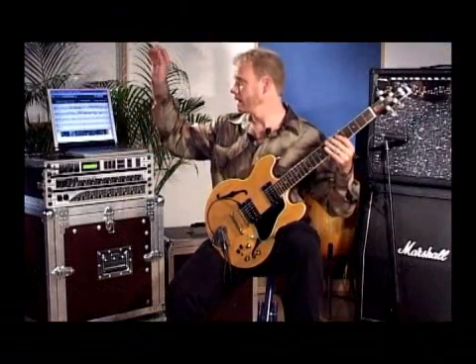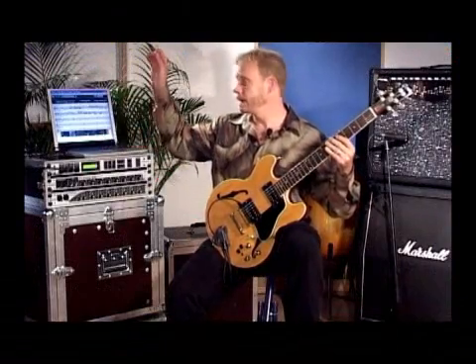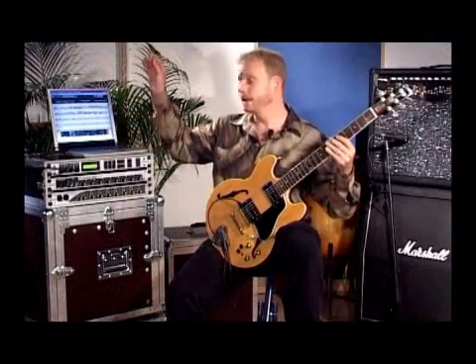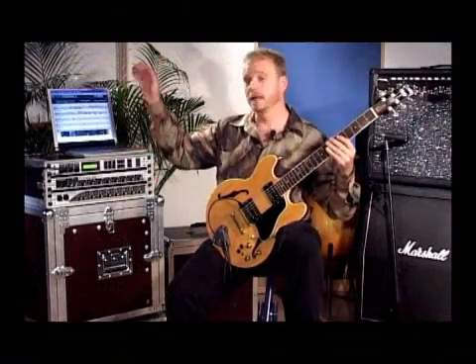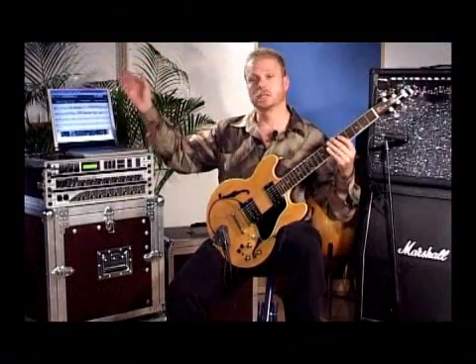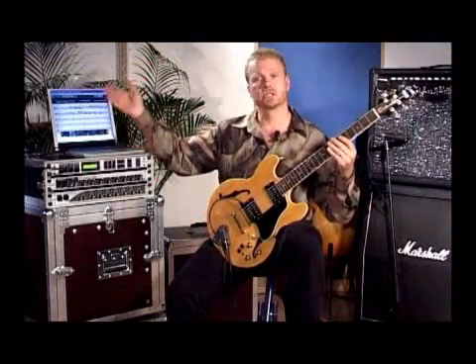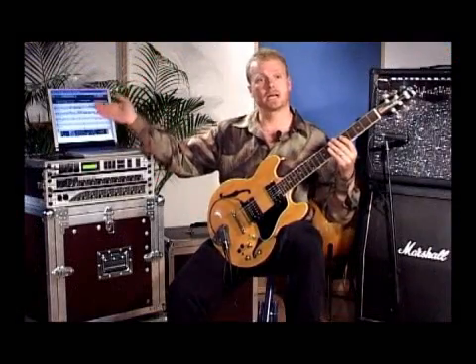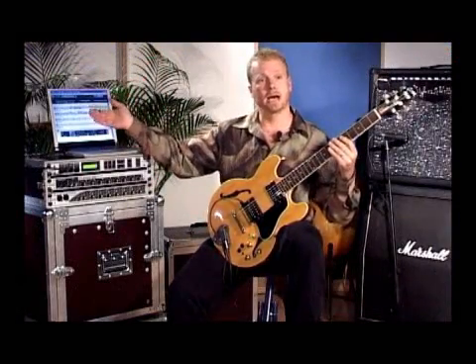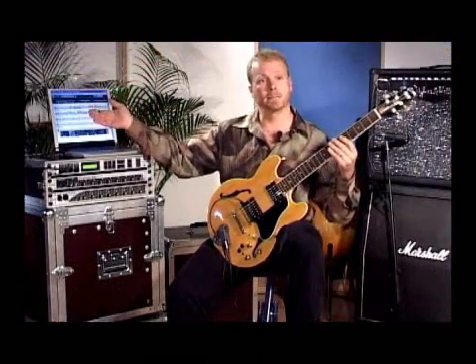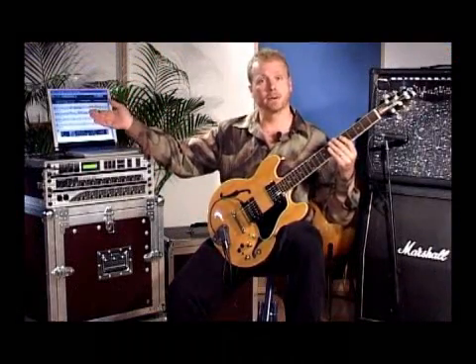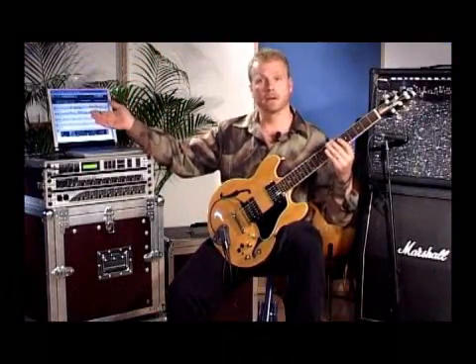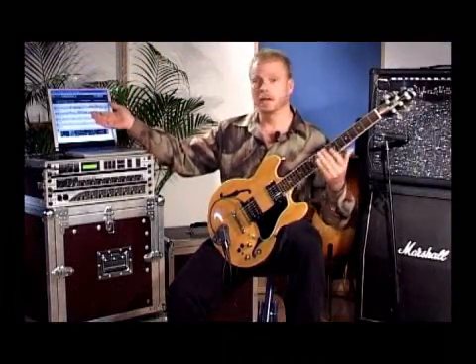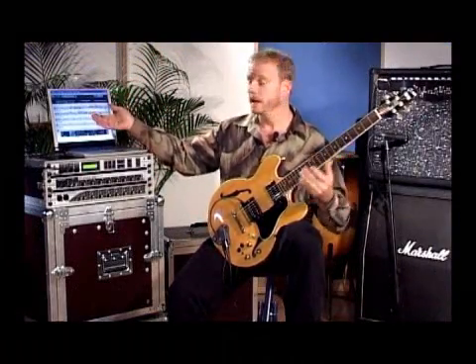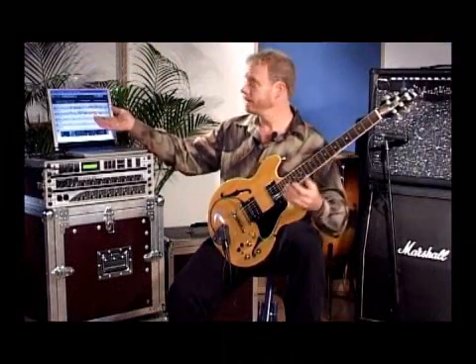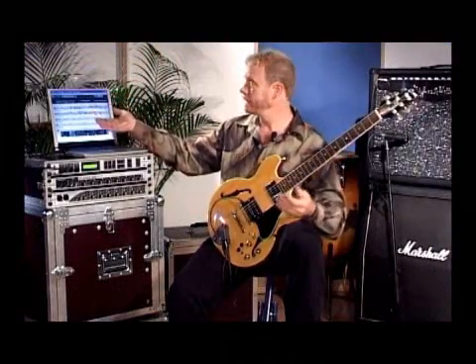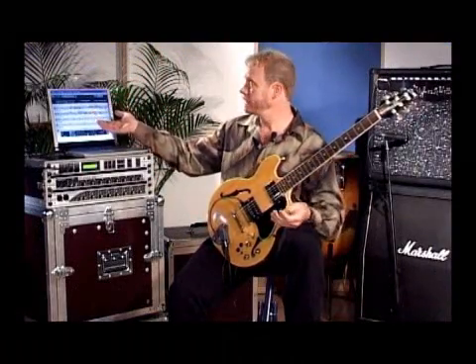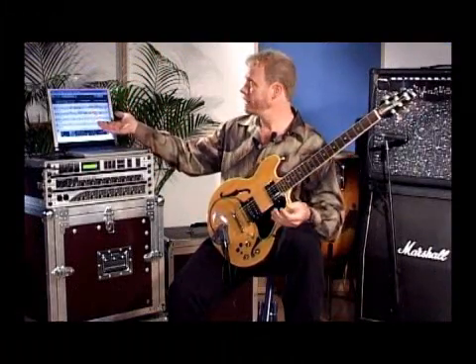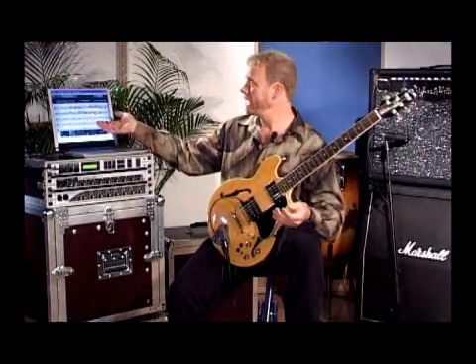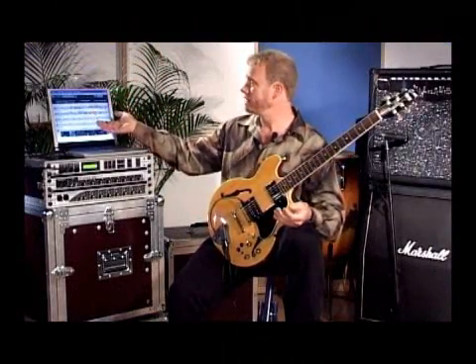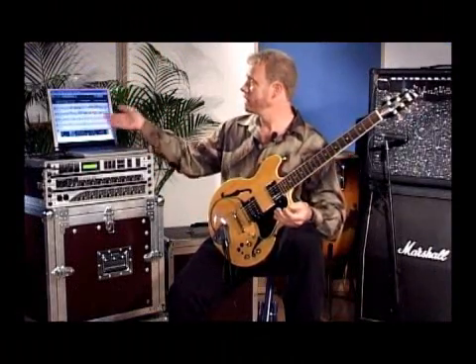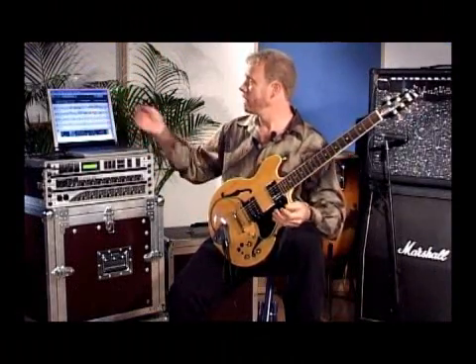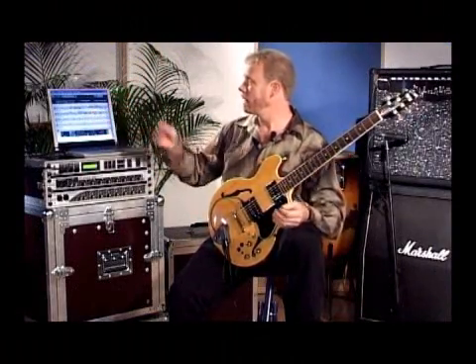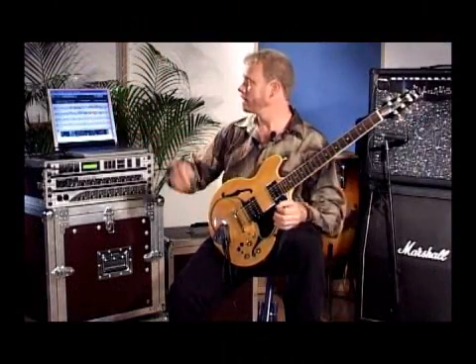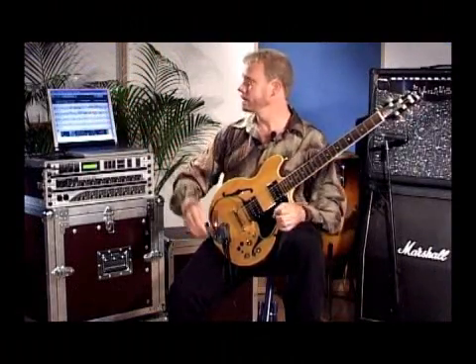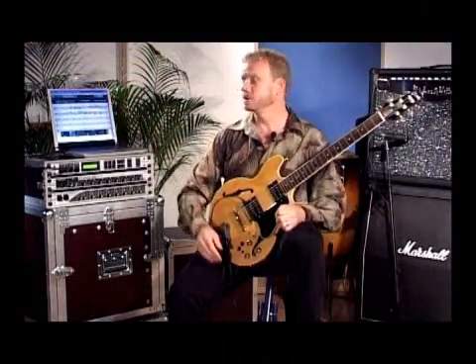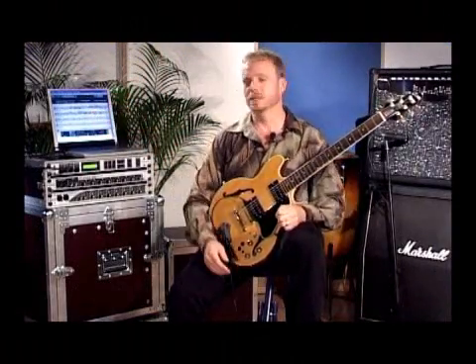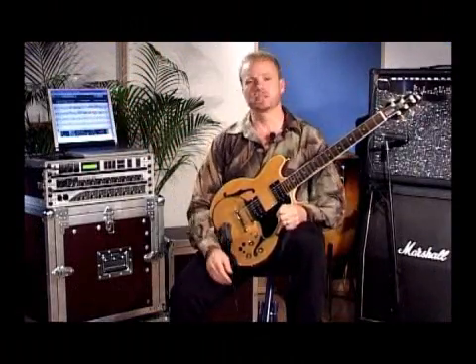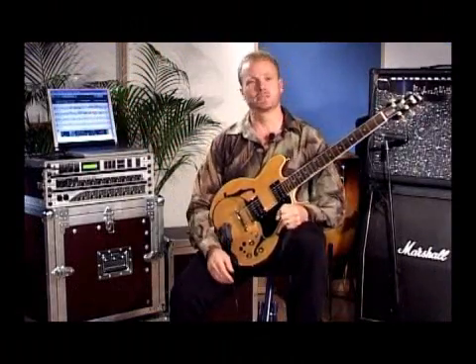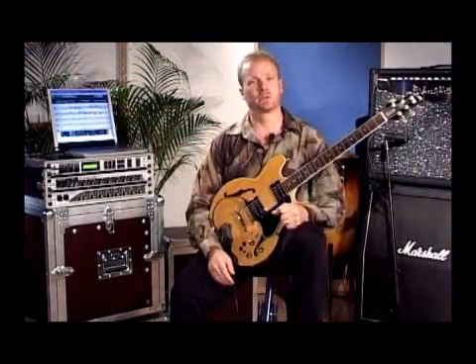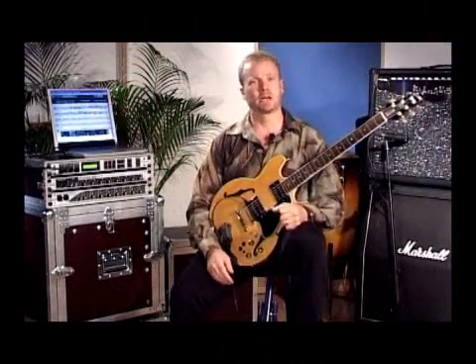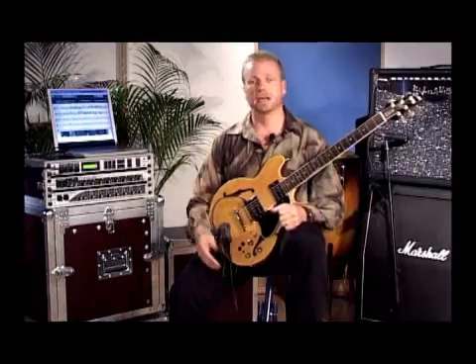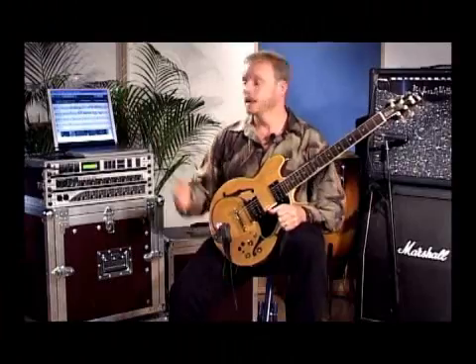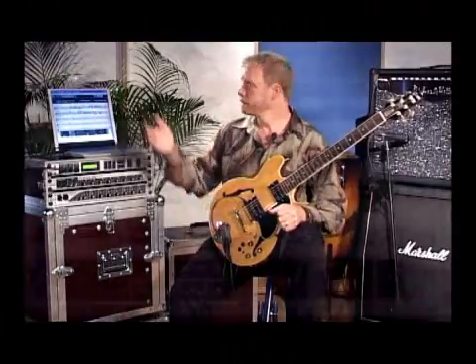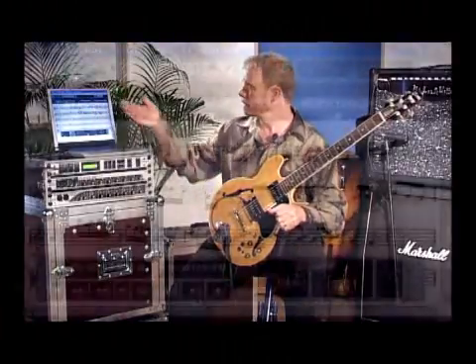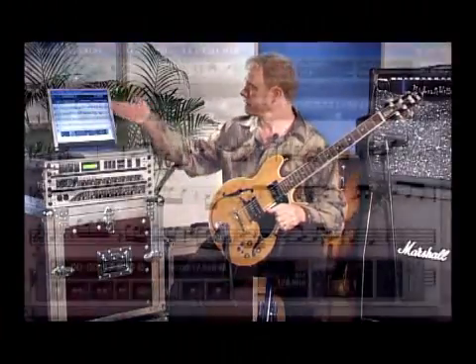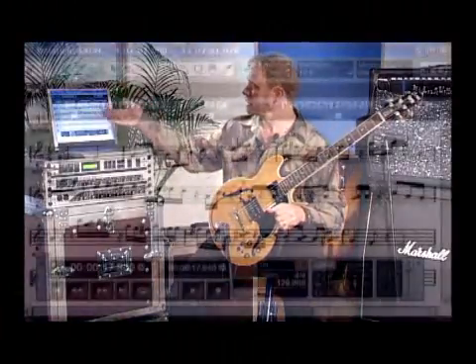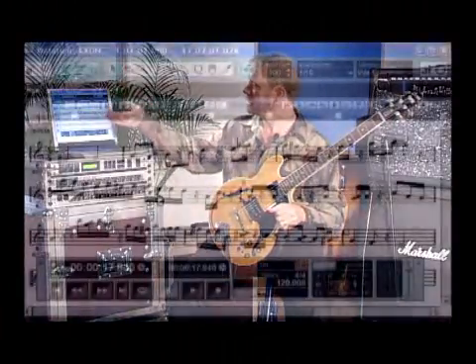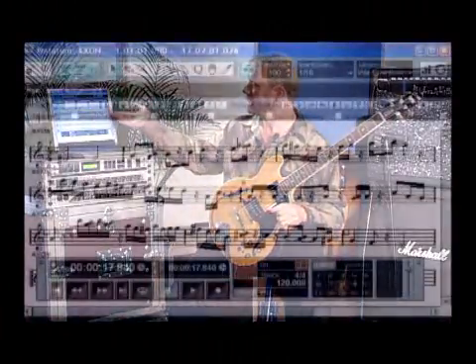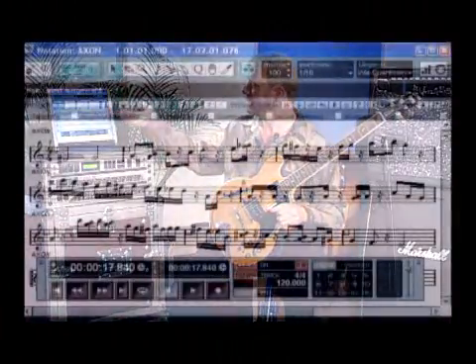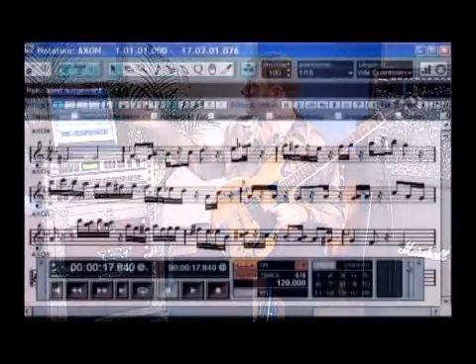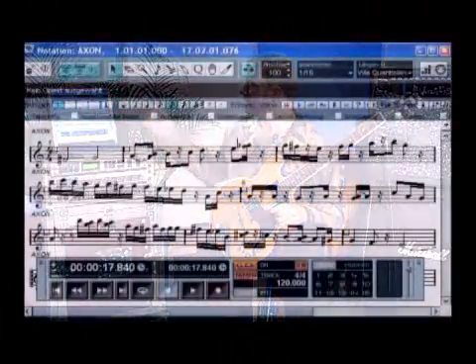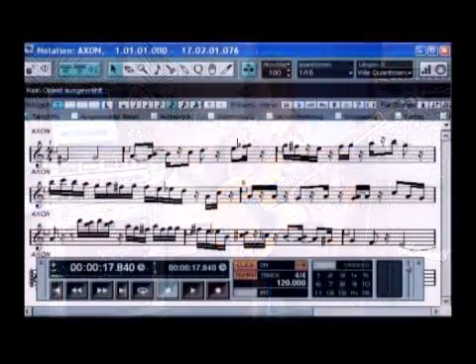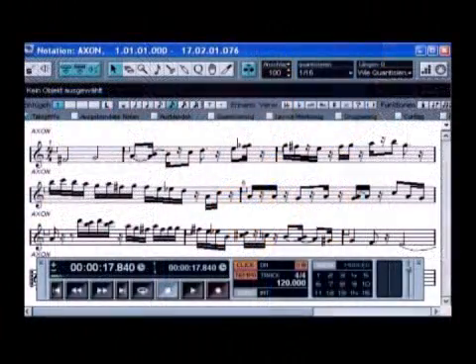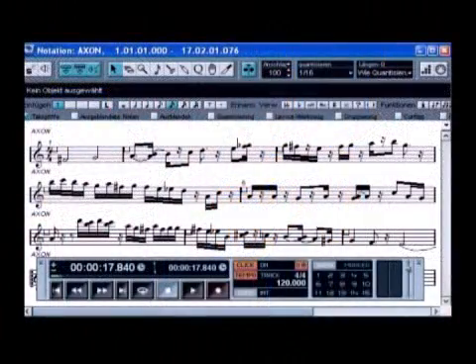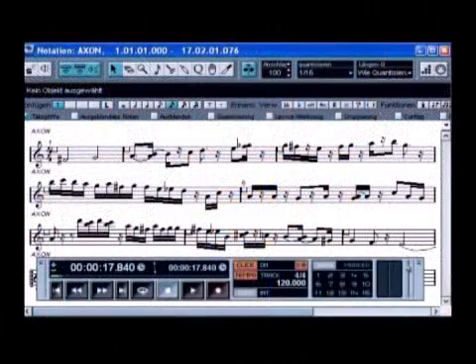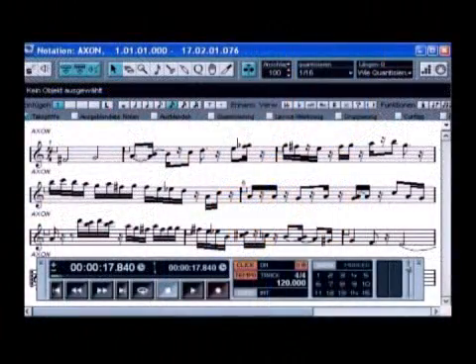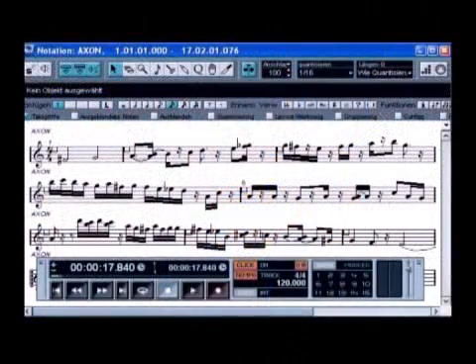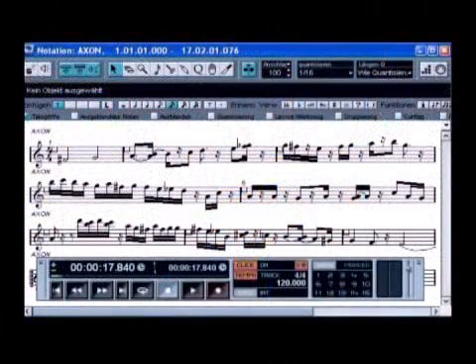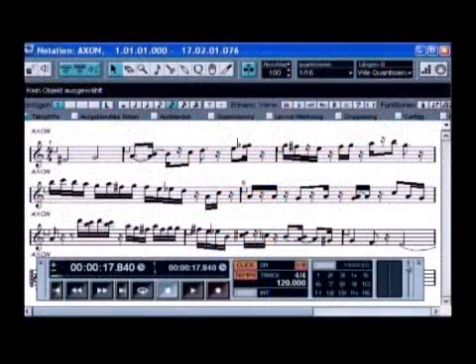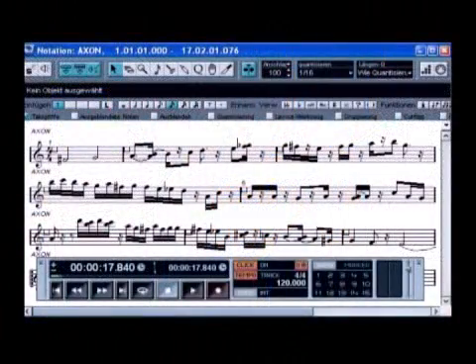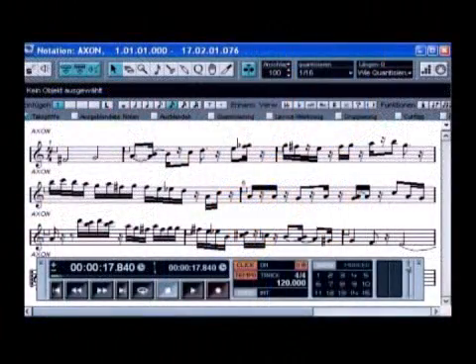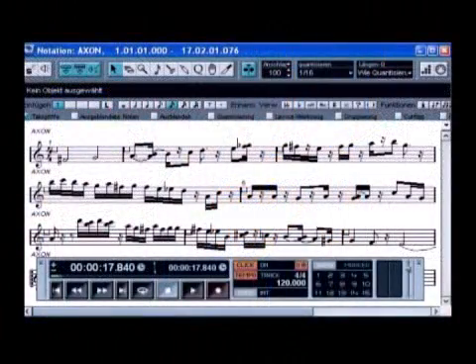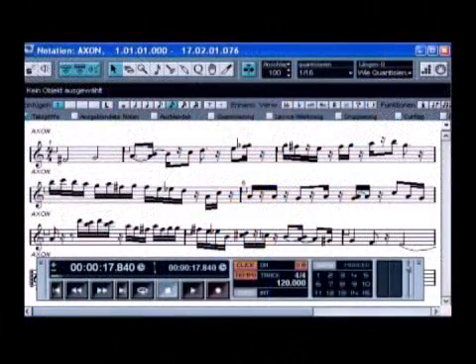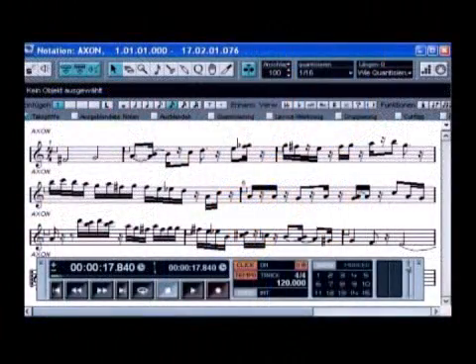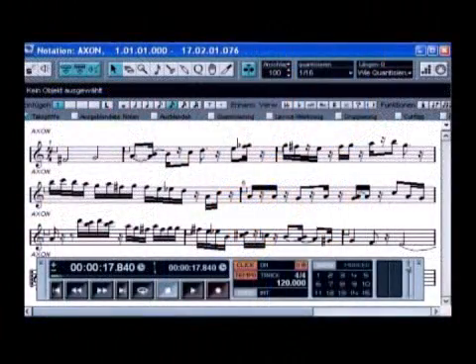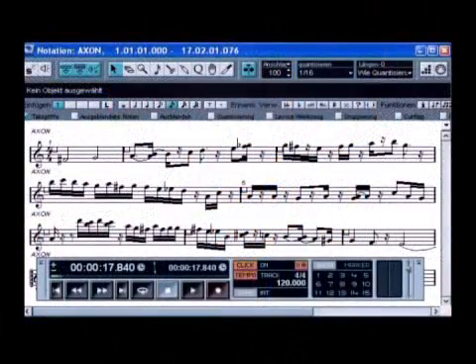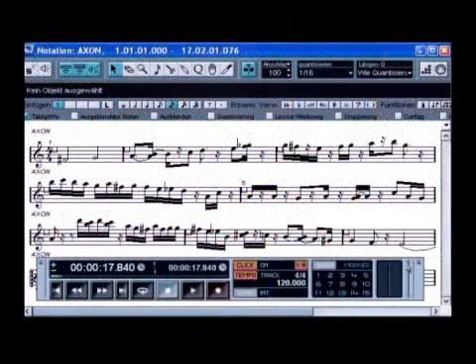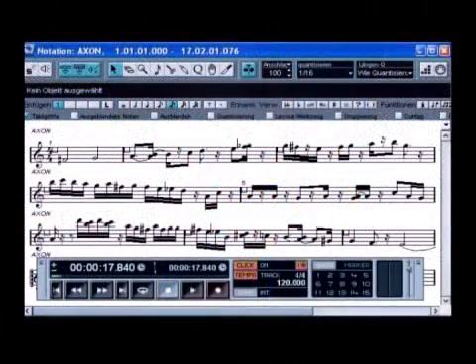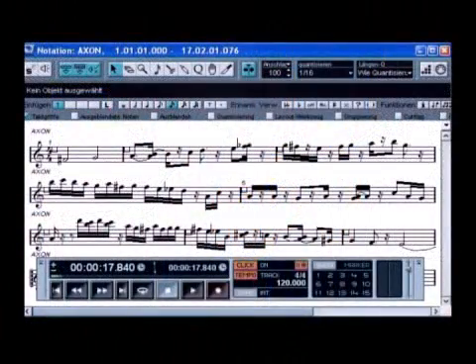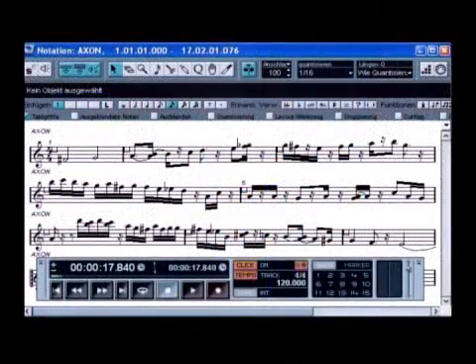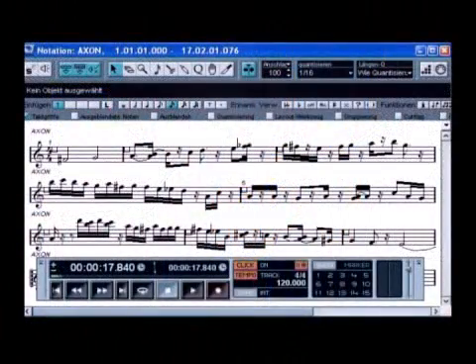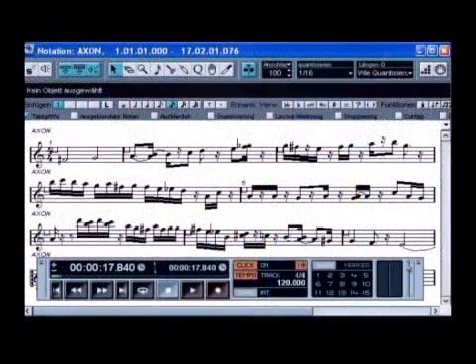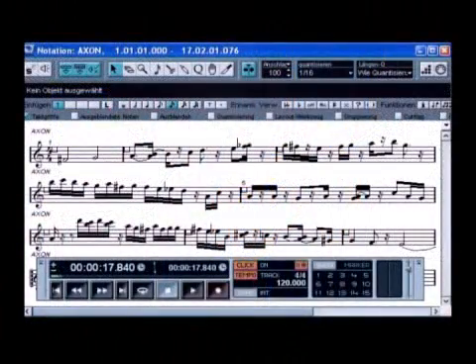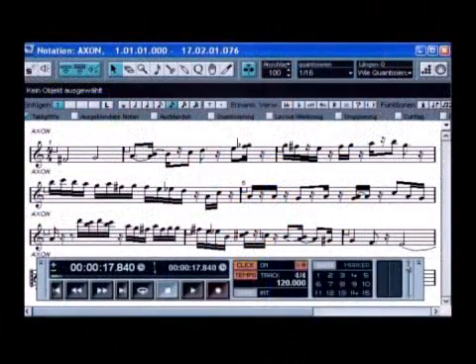And then I just stop and there you have all the notes I just played, perfectly laid out for editing or whatever you decide to do with them.